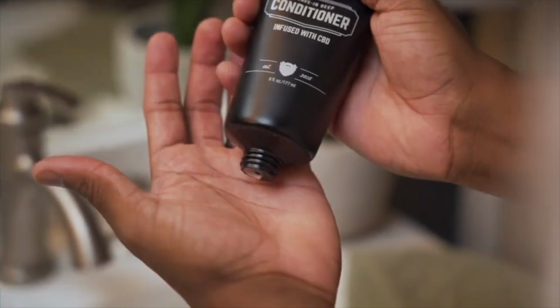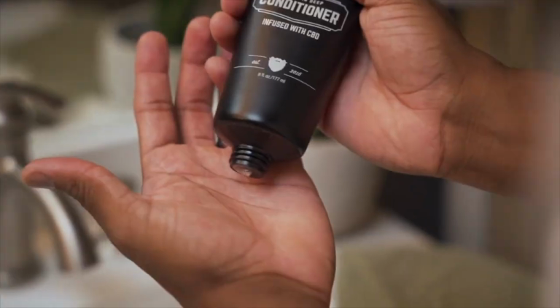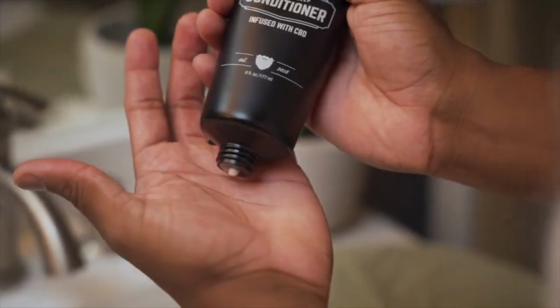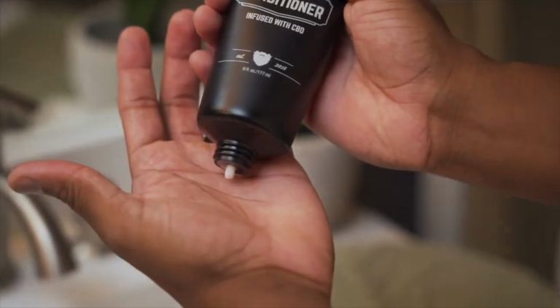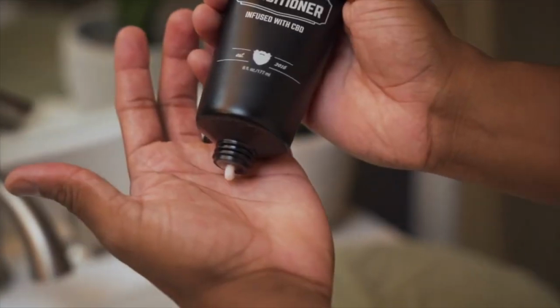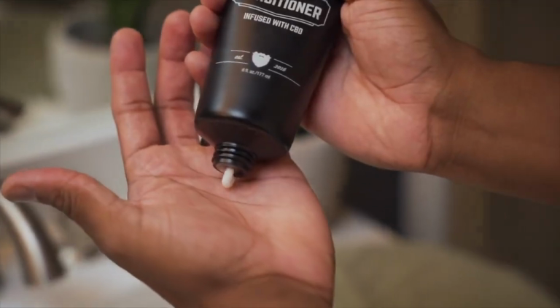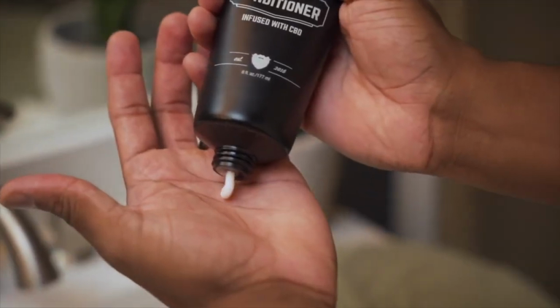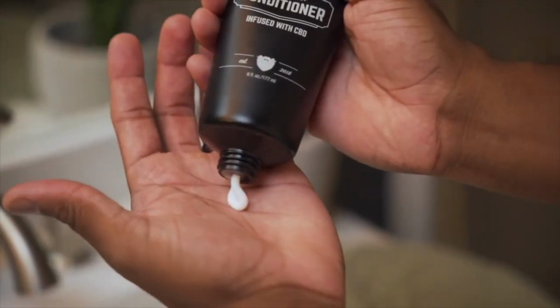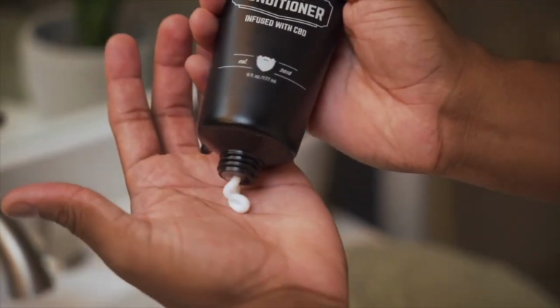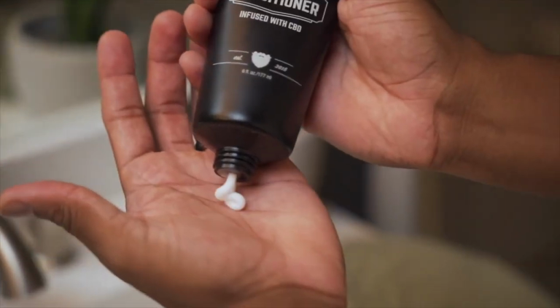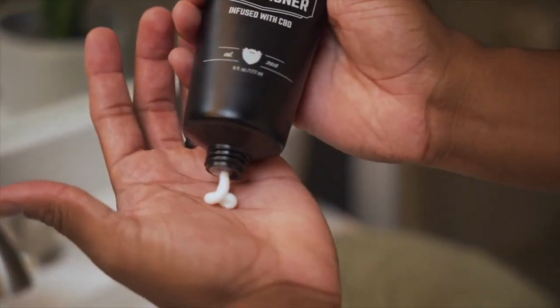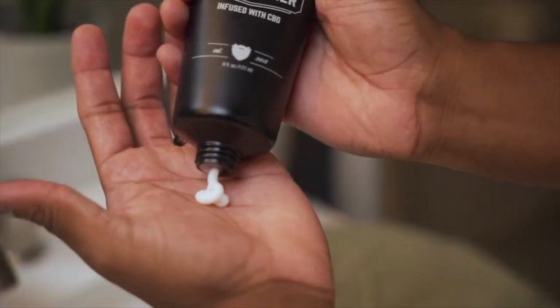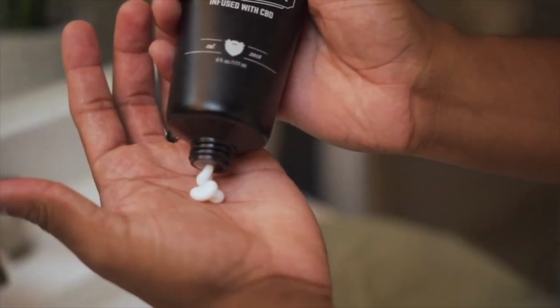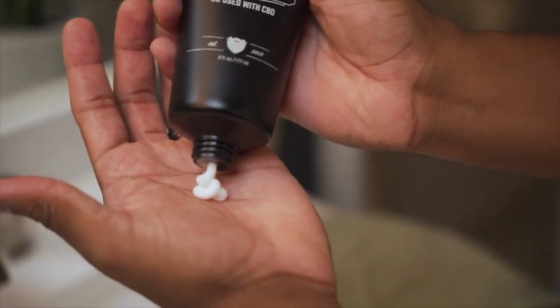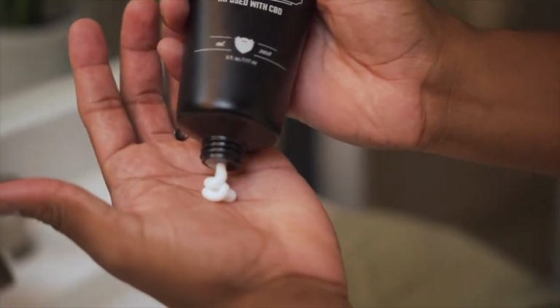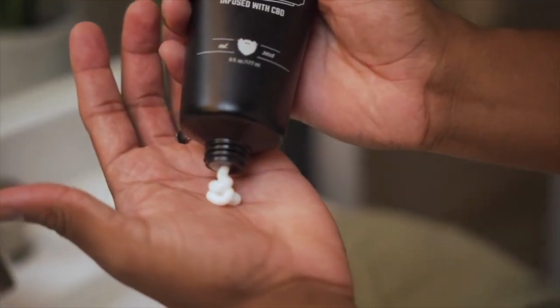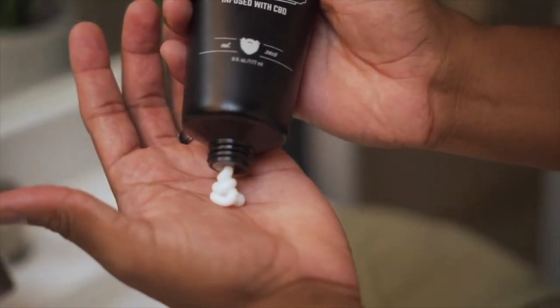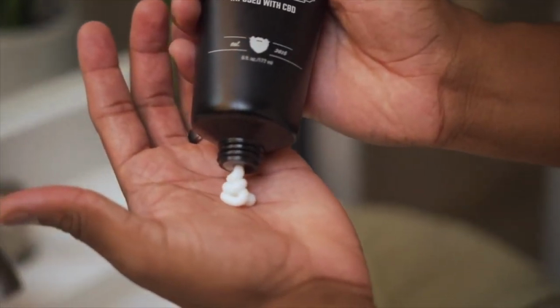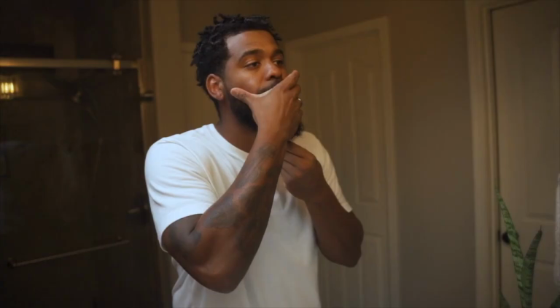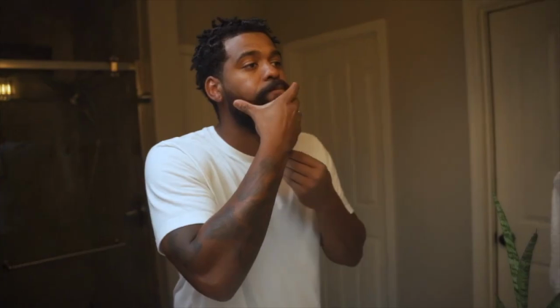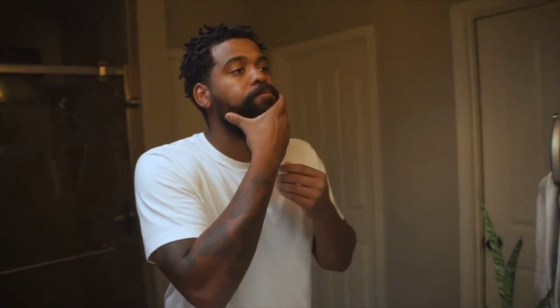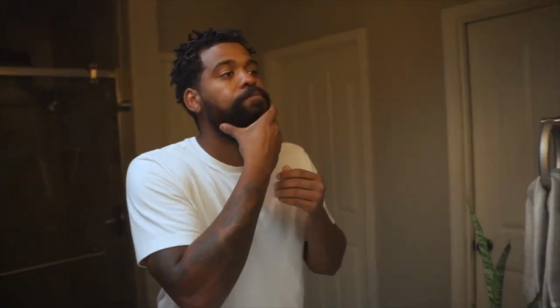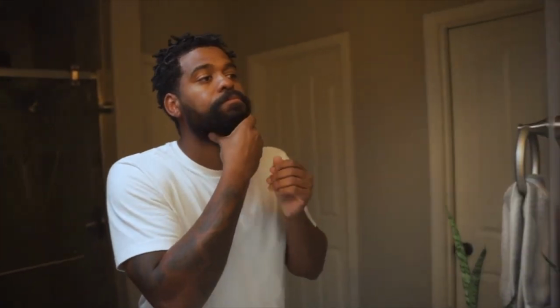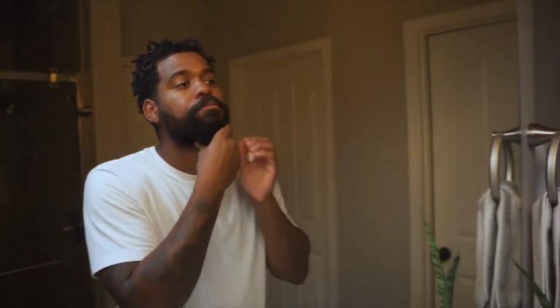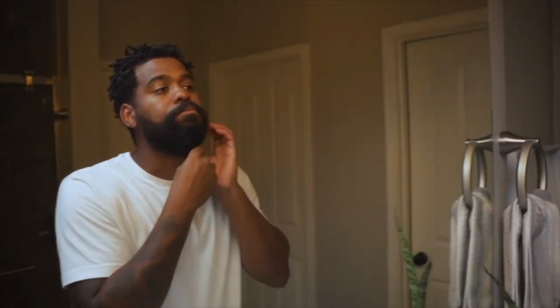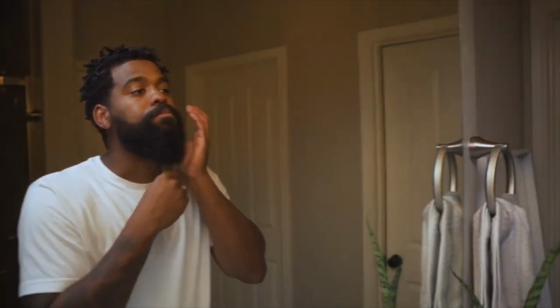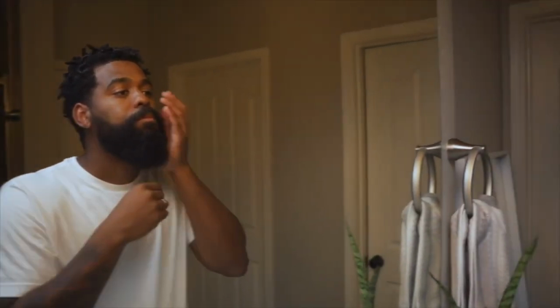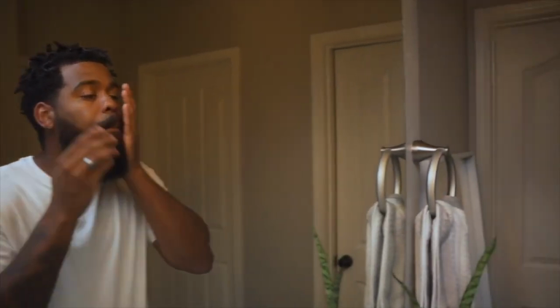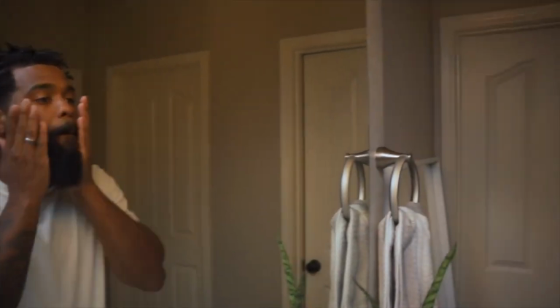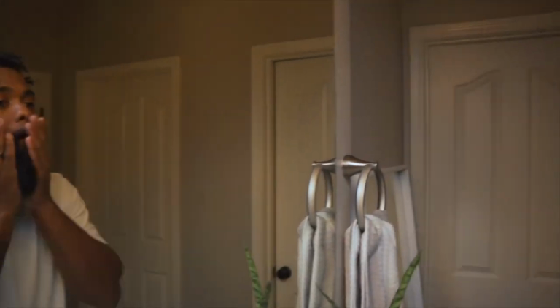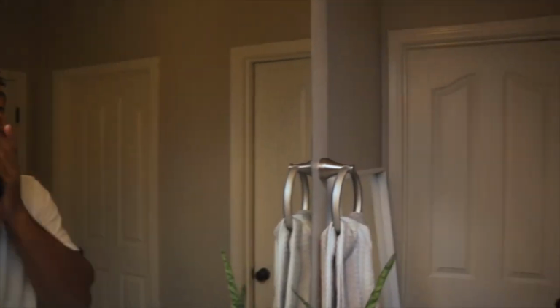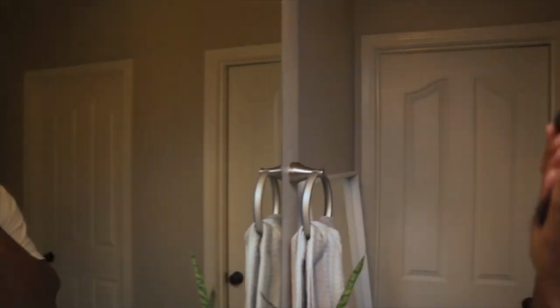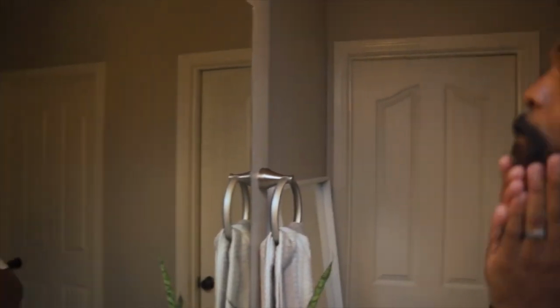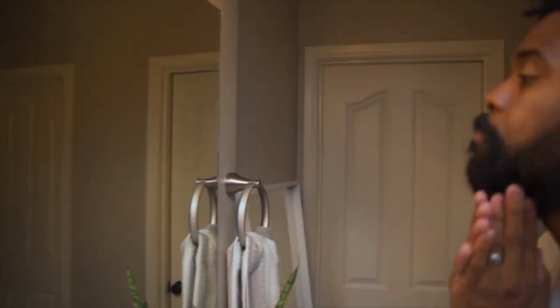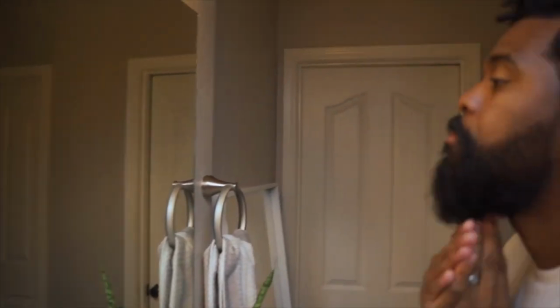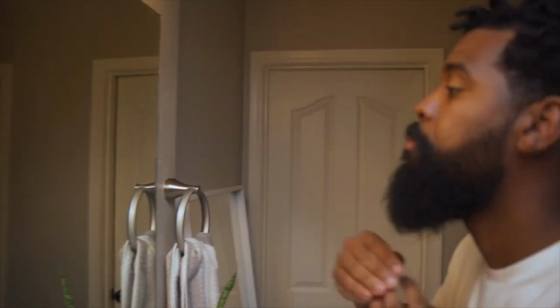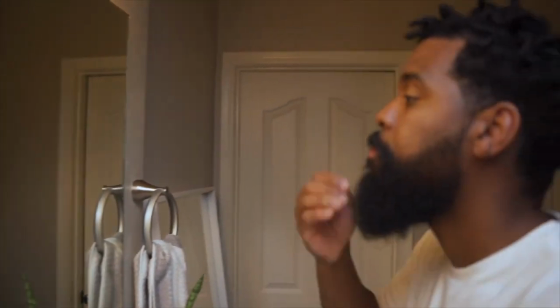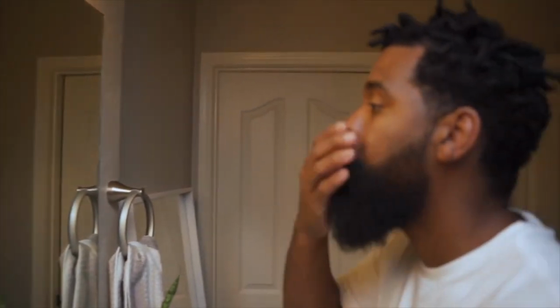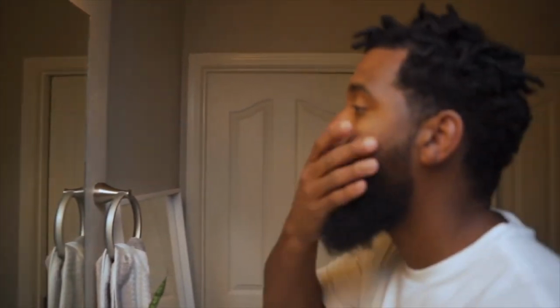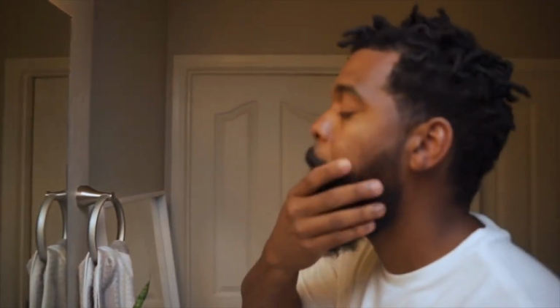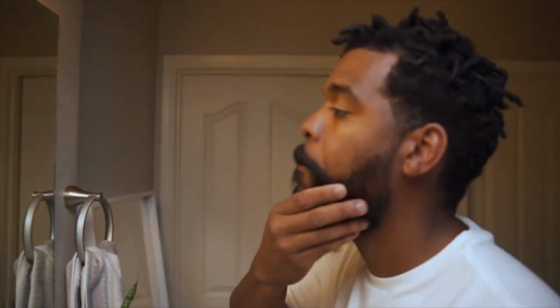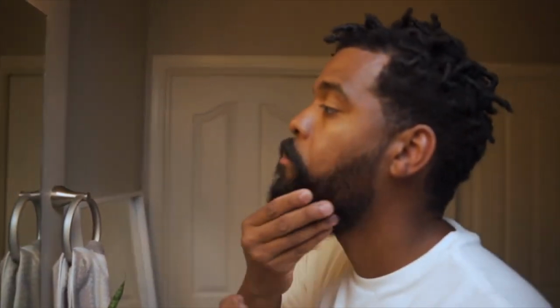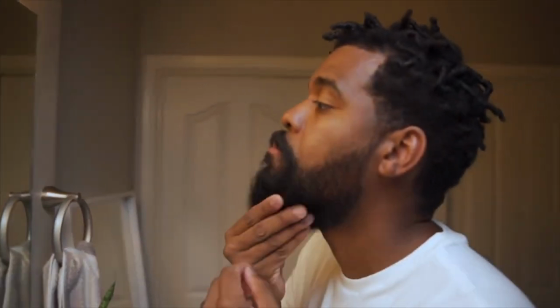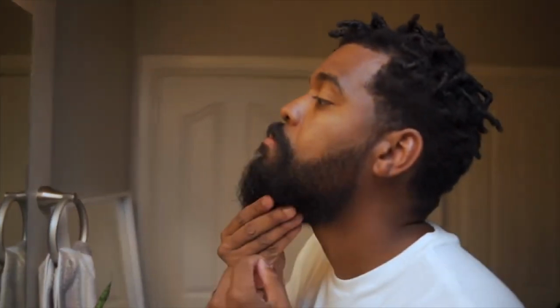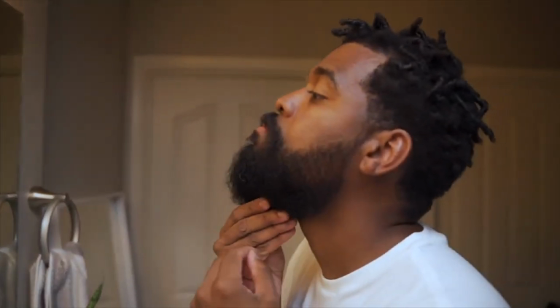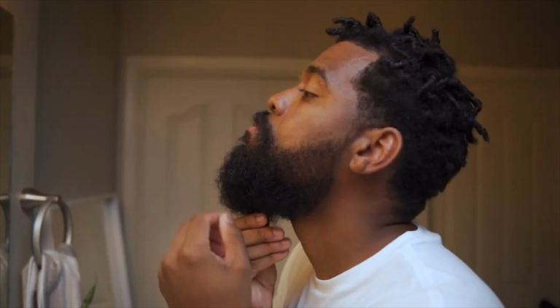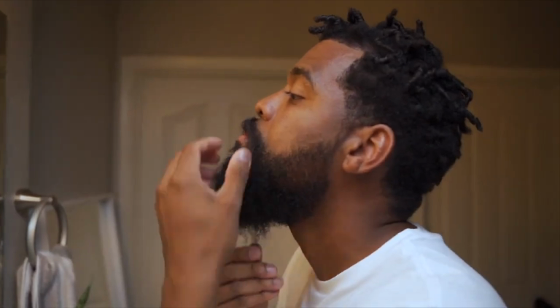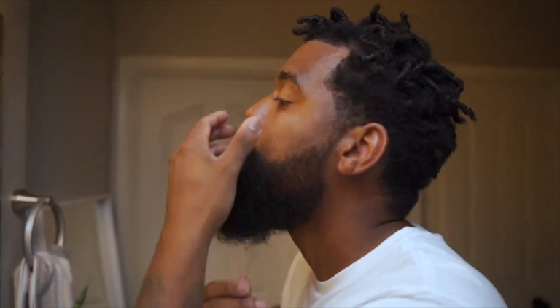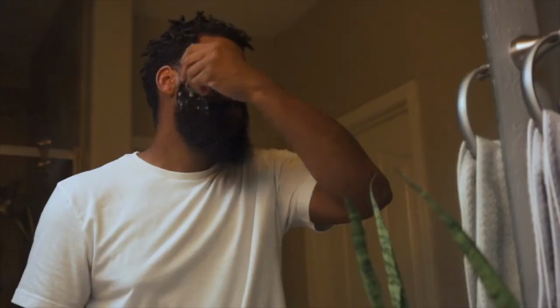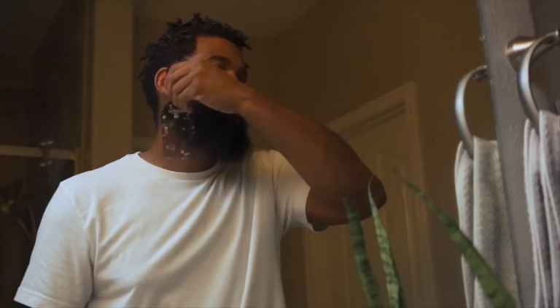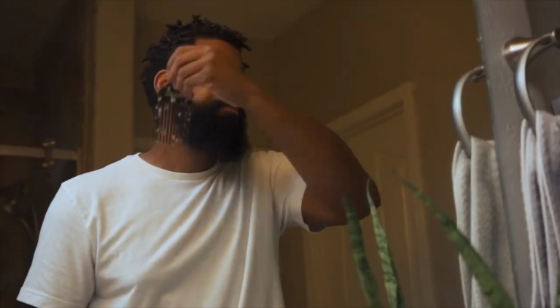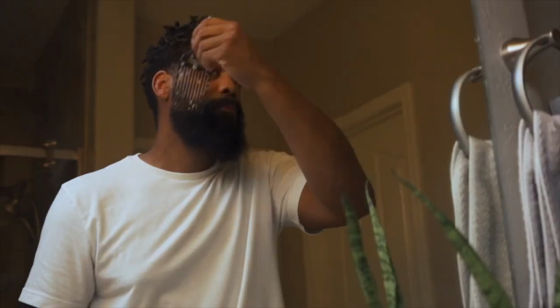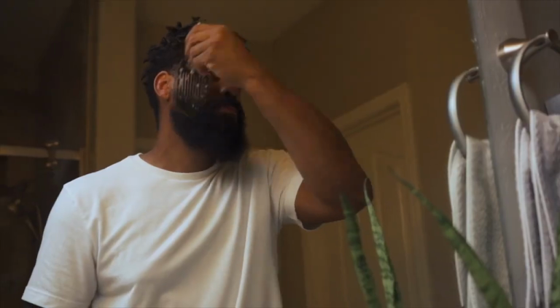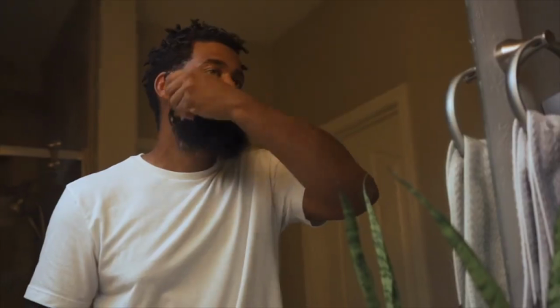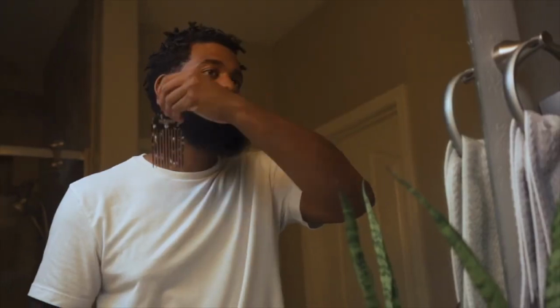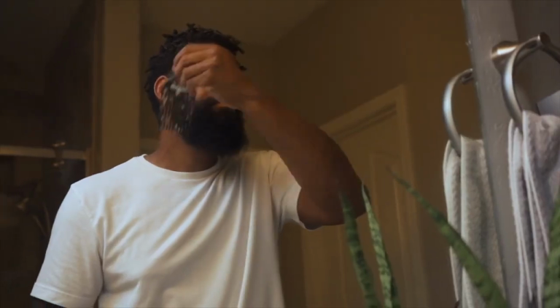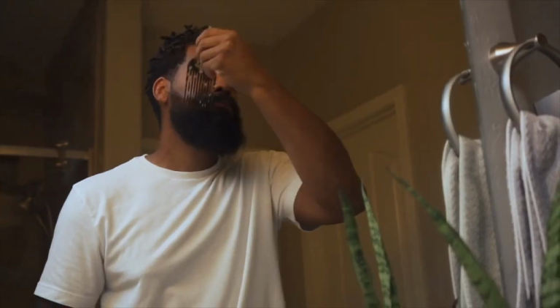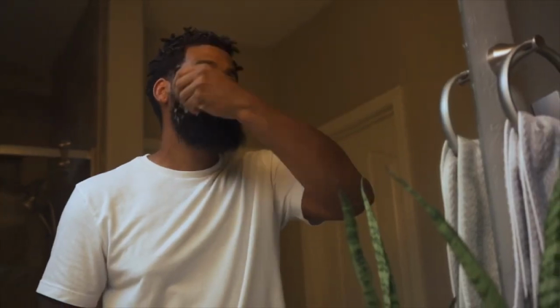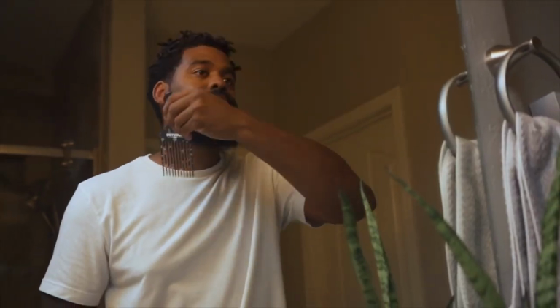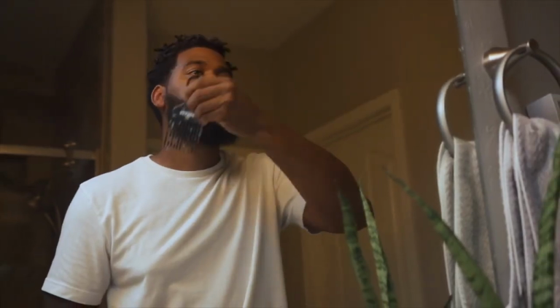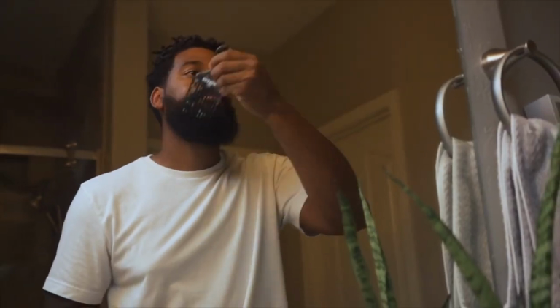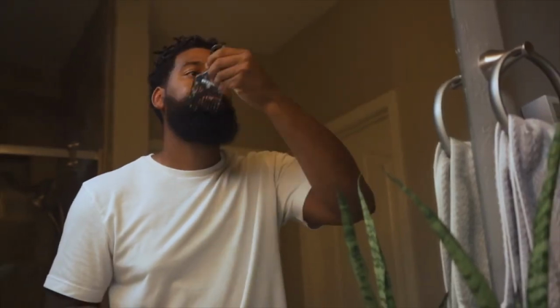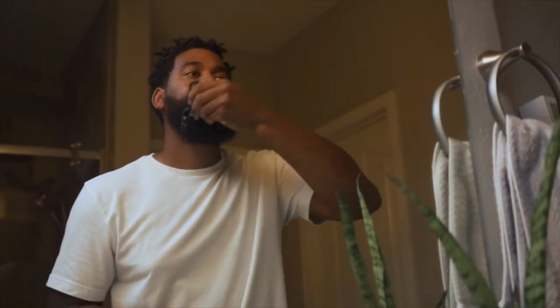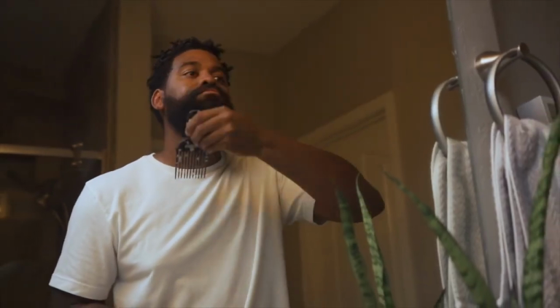In this video, I'll explain why you might consider a small change to how you finish your night to help improve the way your beard looks, feels, and grows.